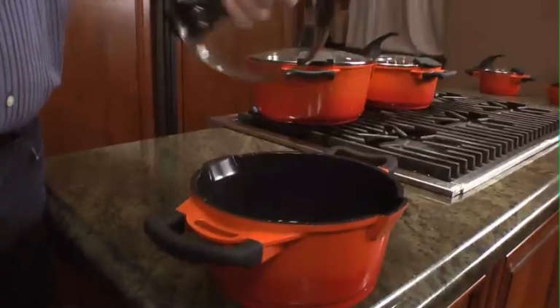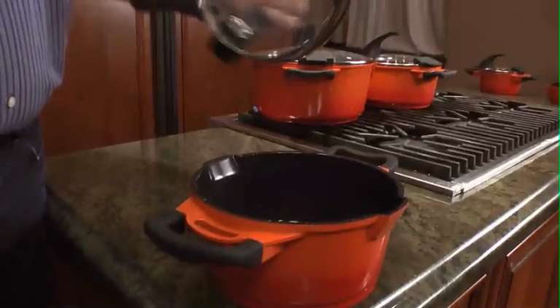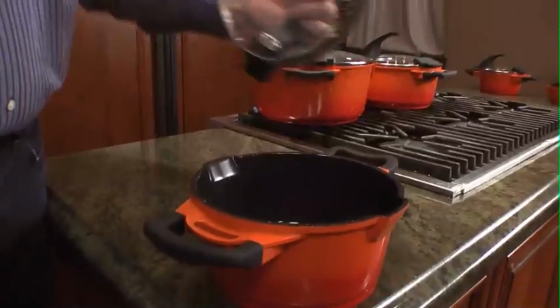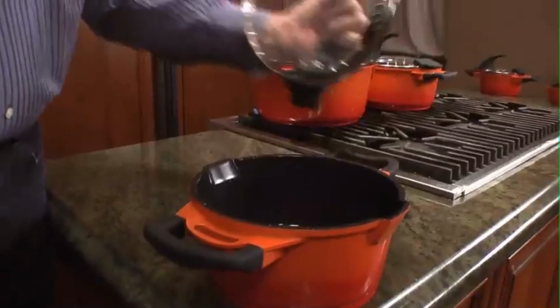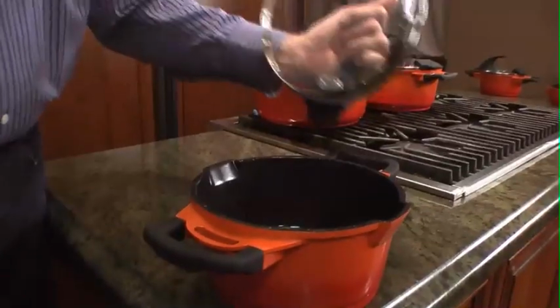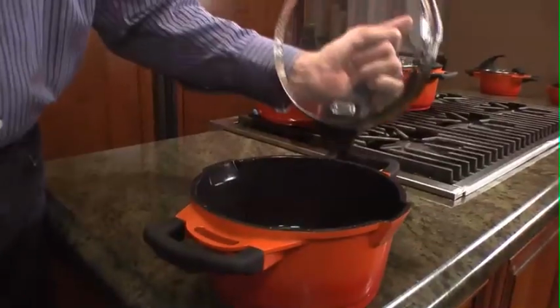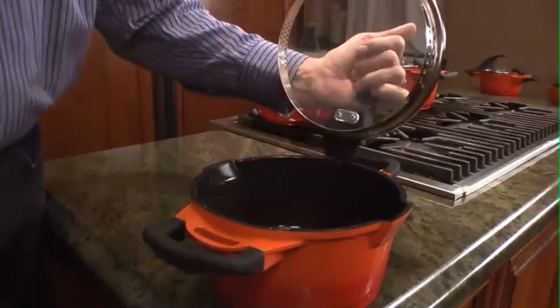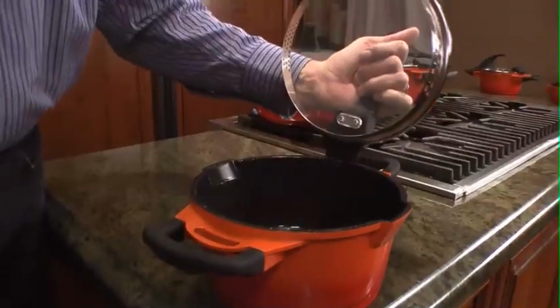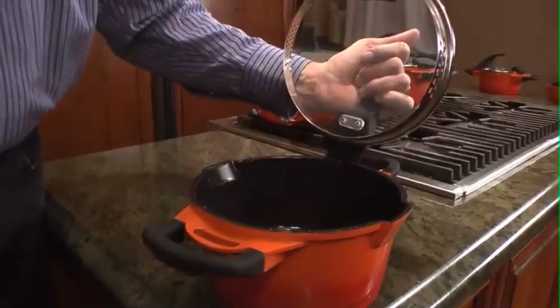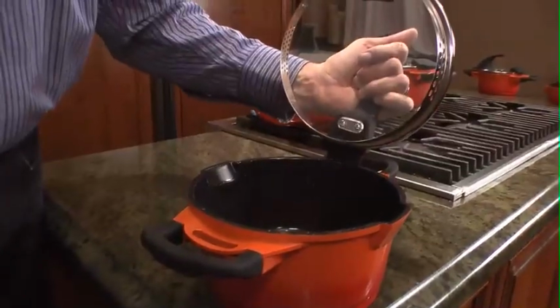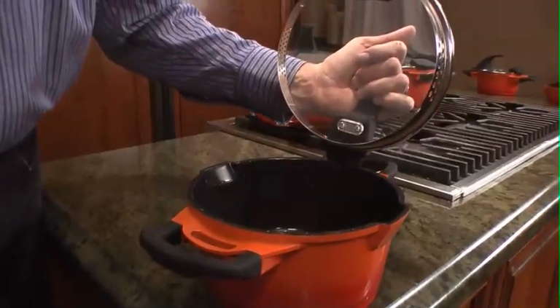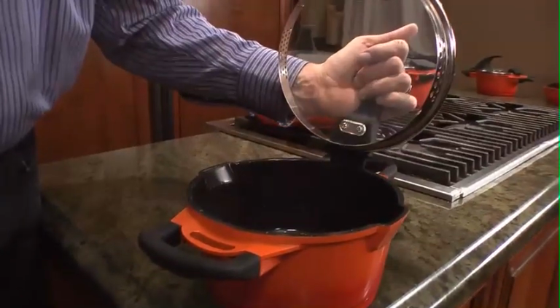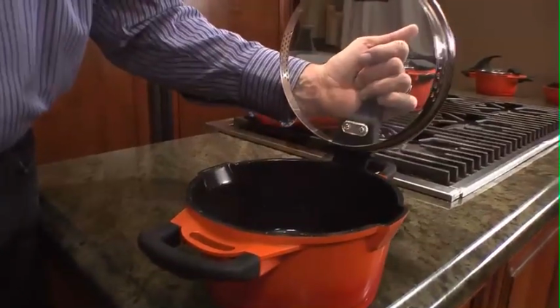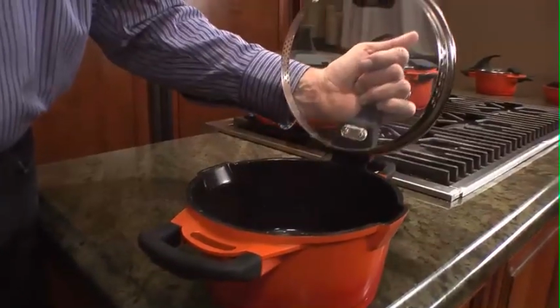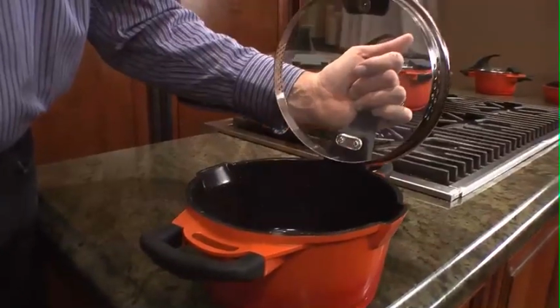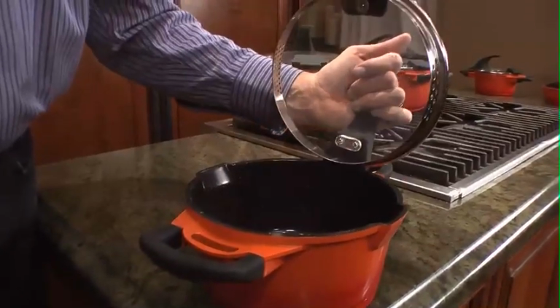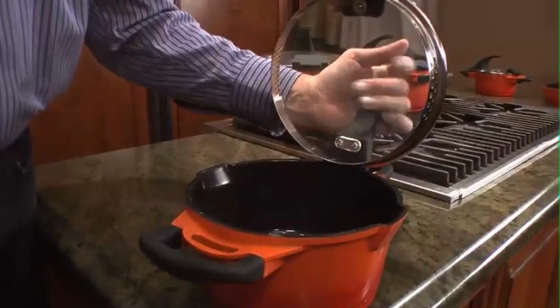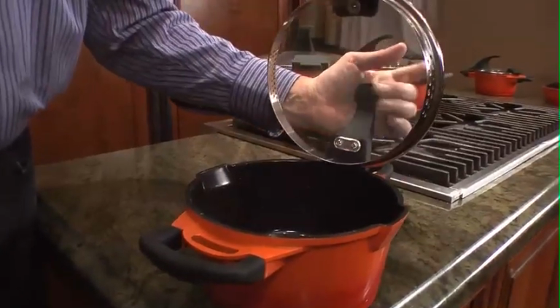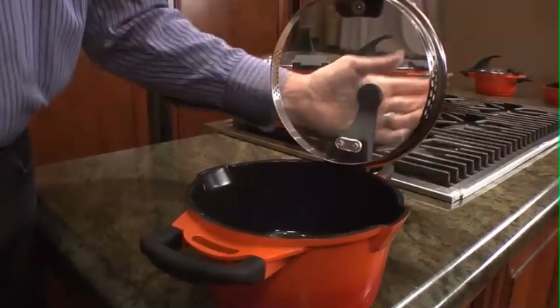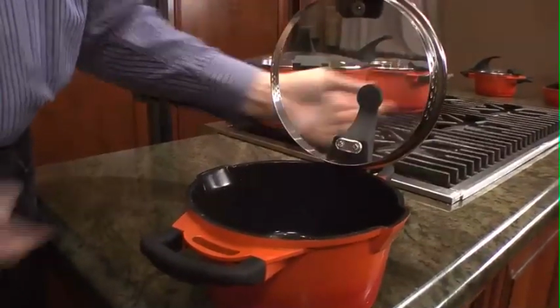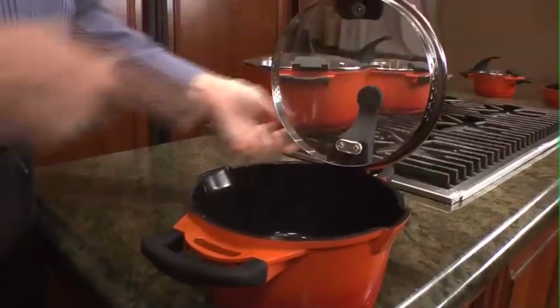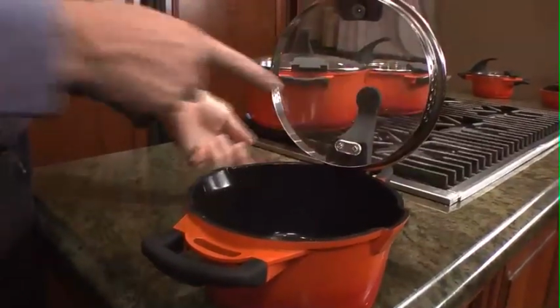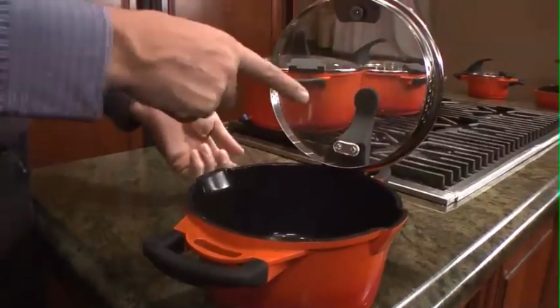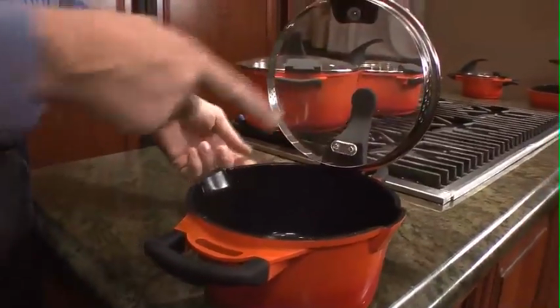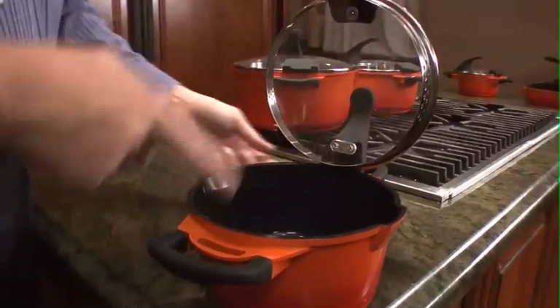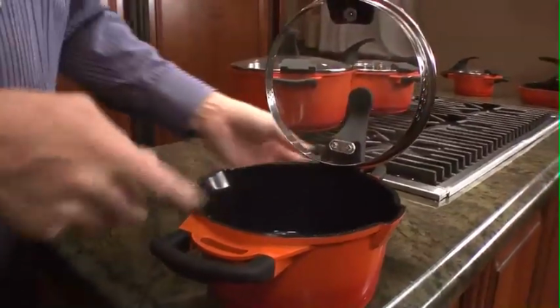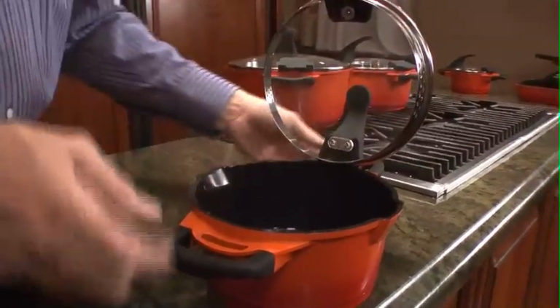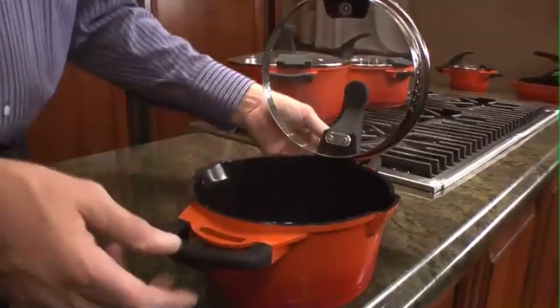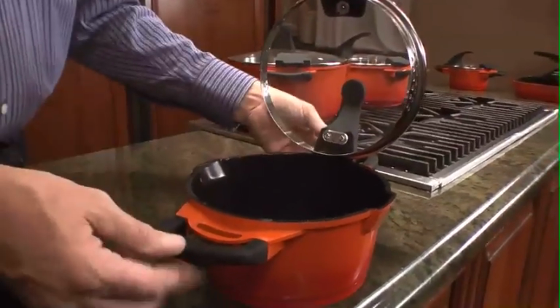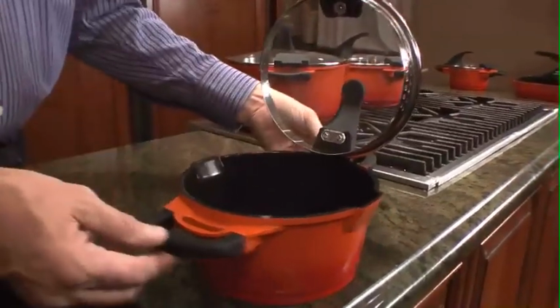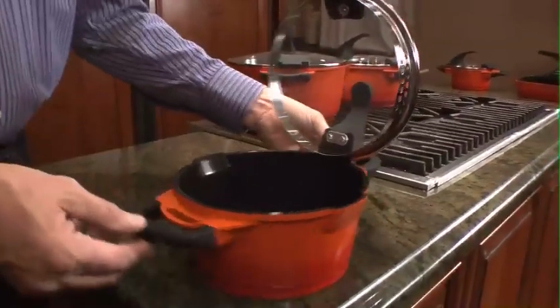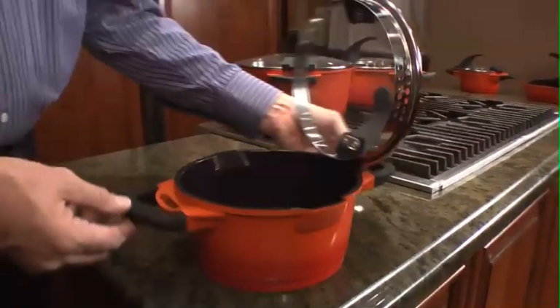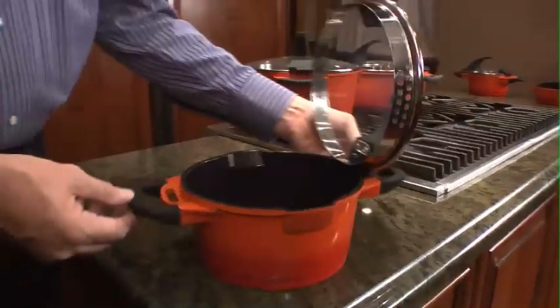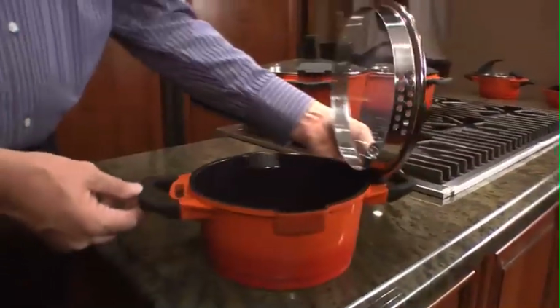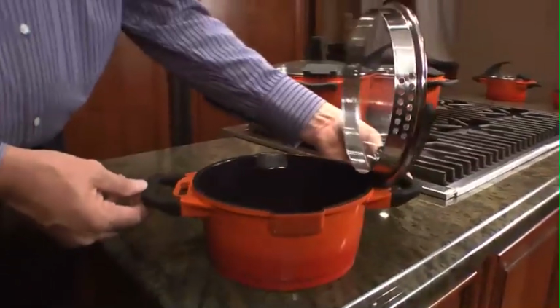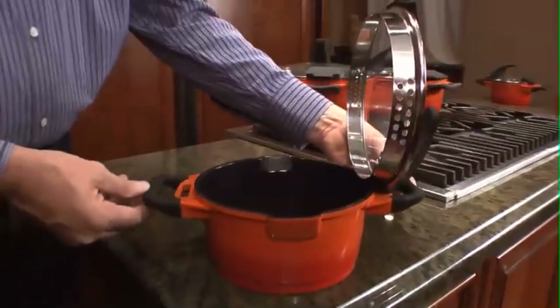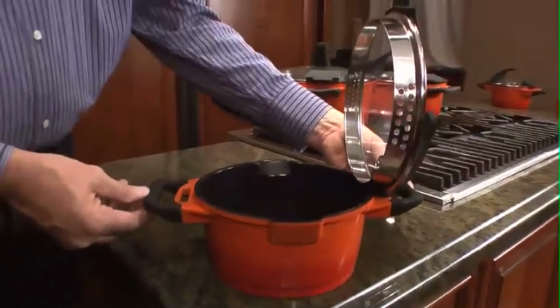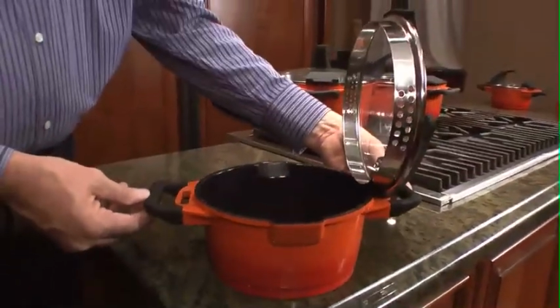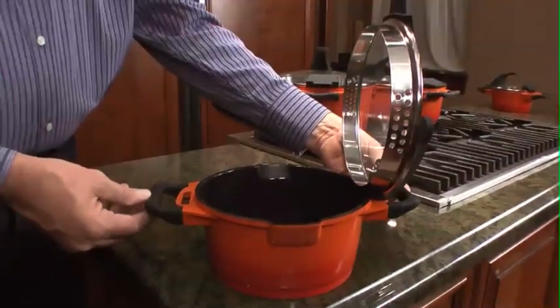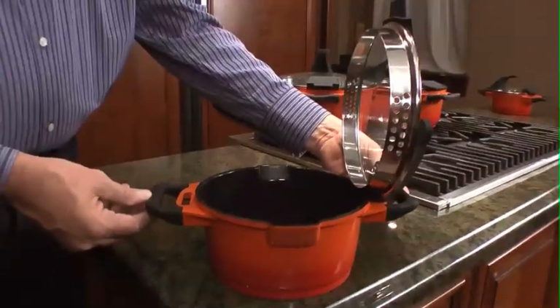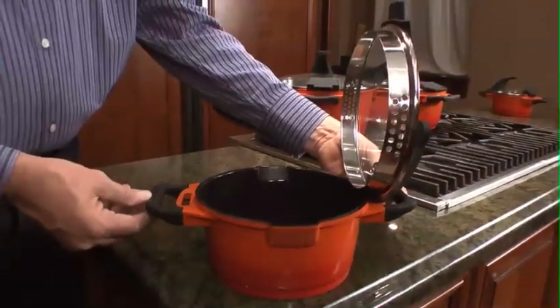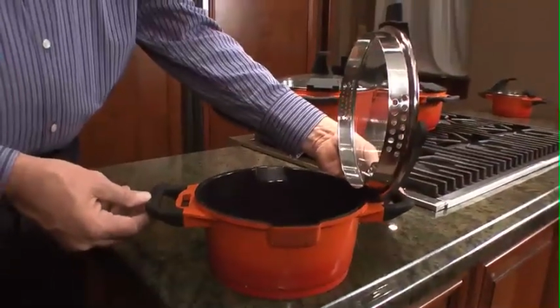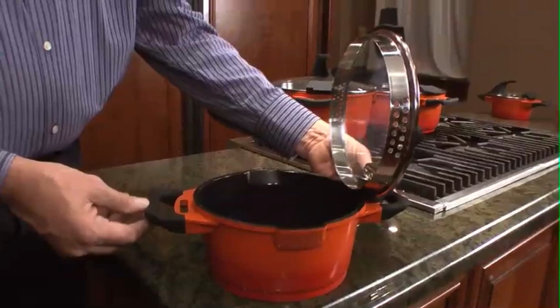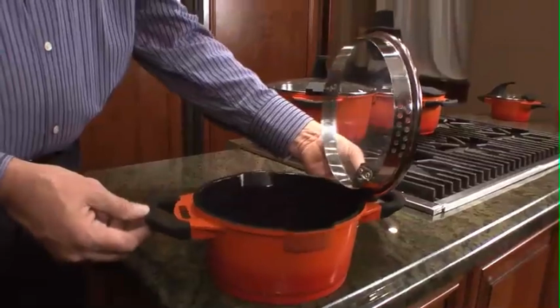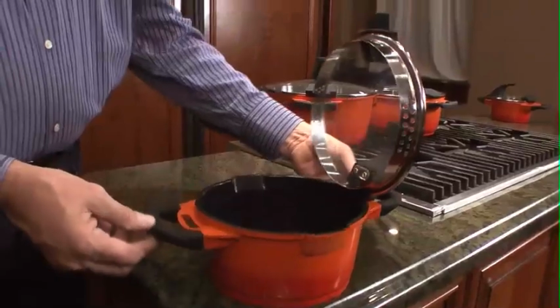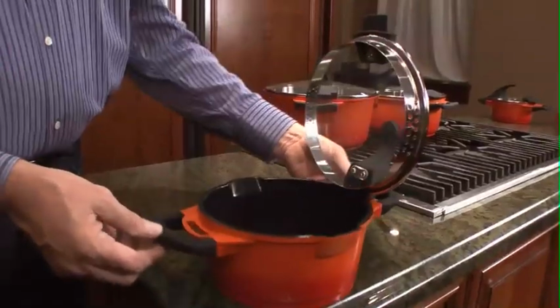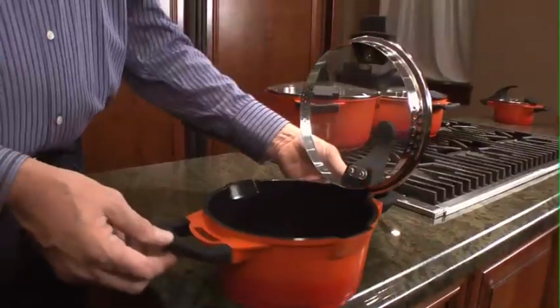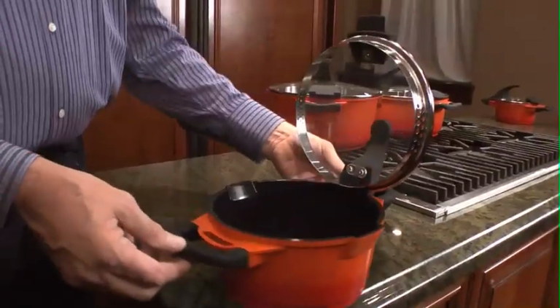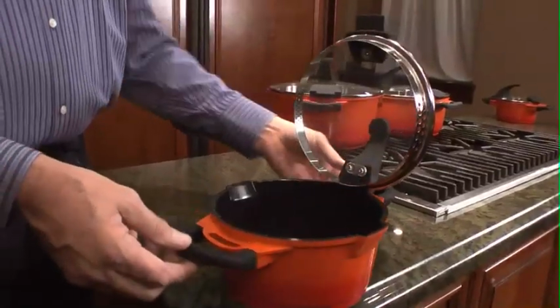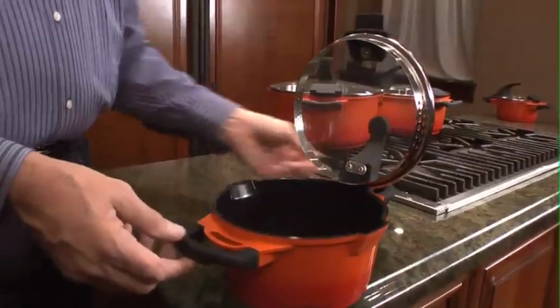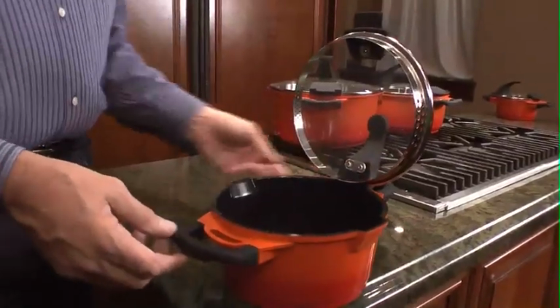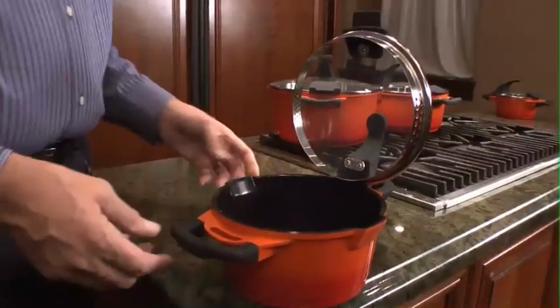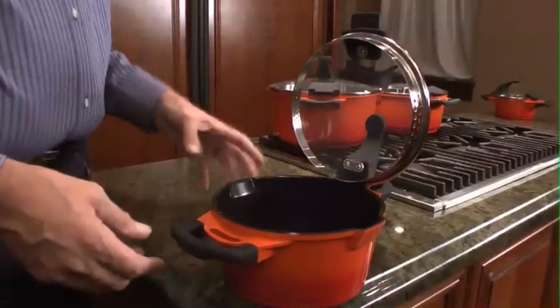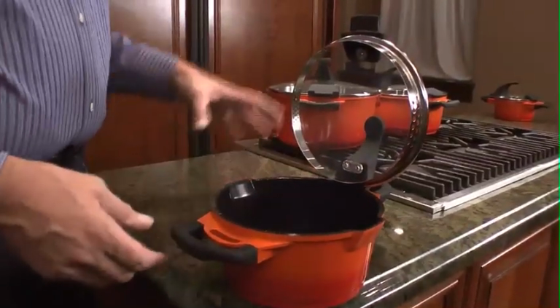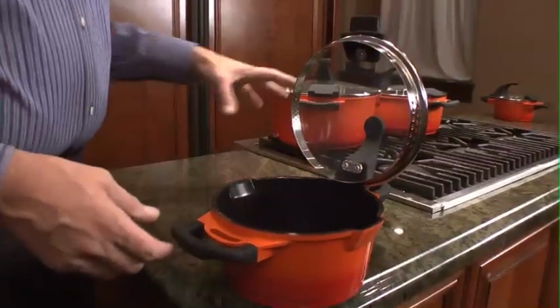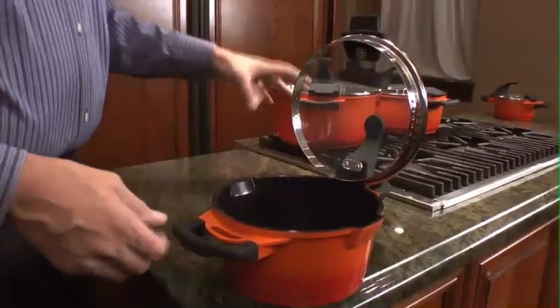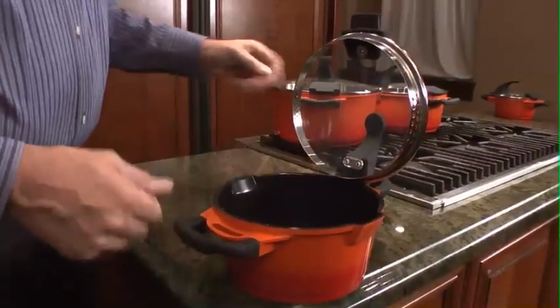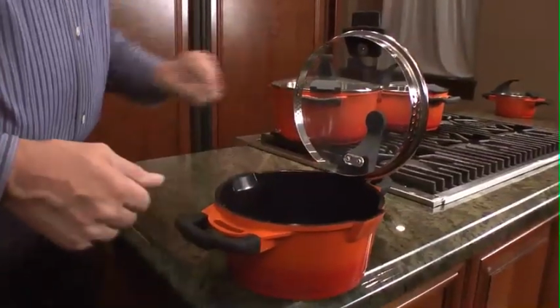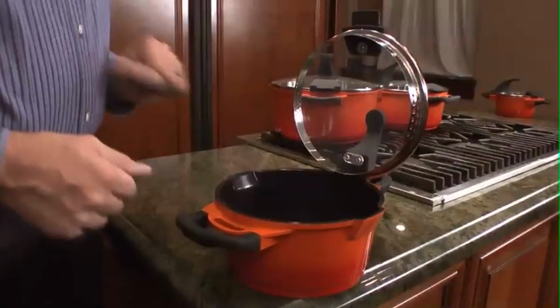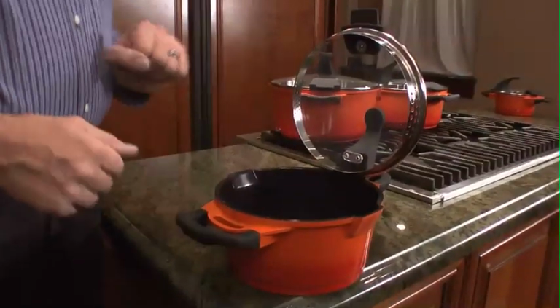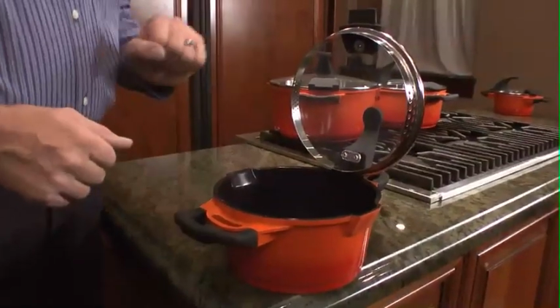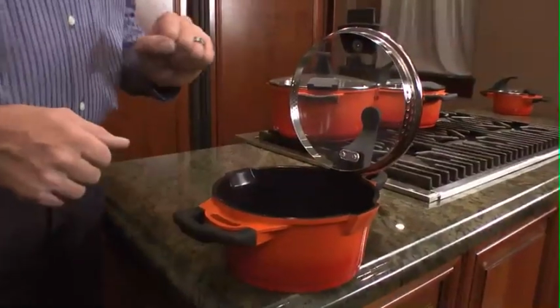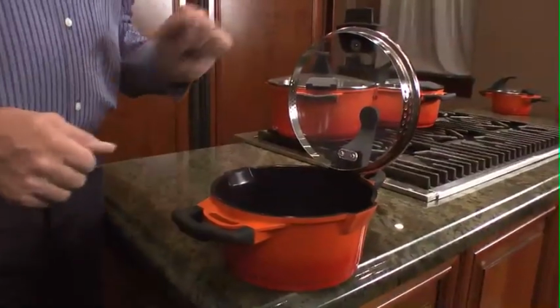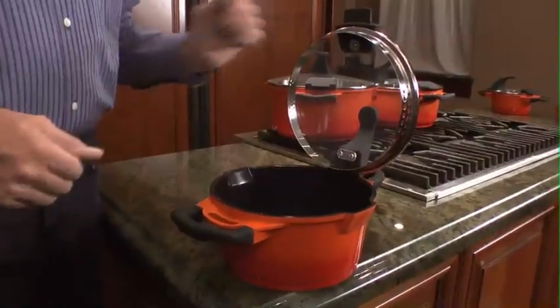You can store the lid on either side of the pan as well, which is very nice so you don't mess up your countertop.